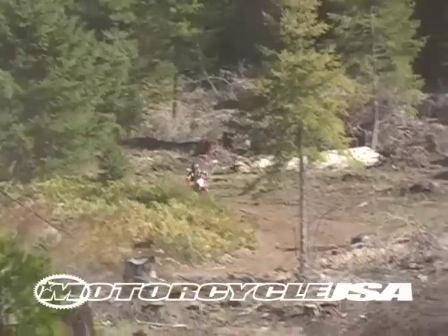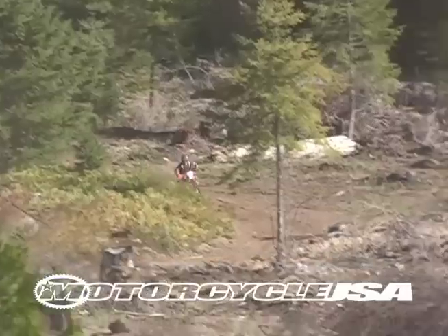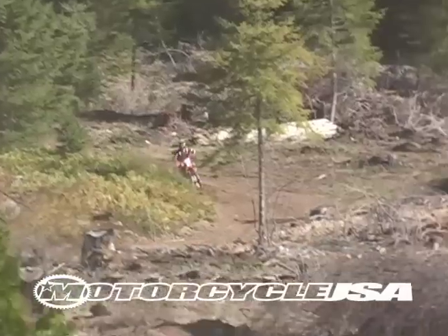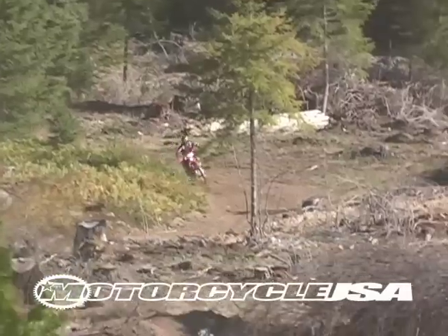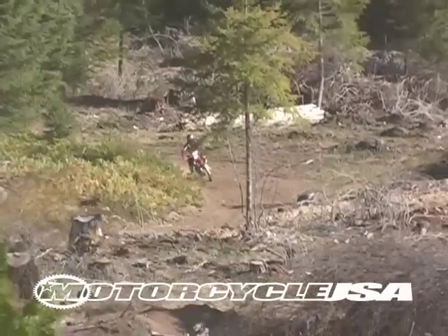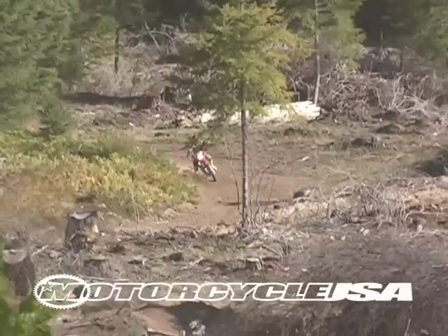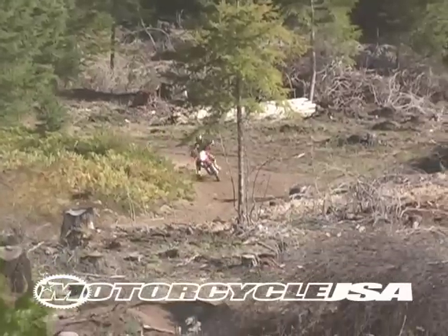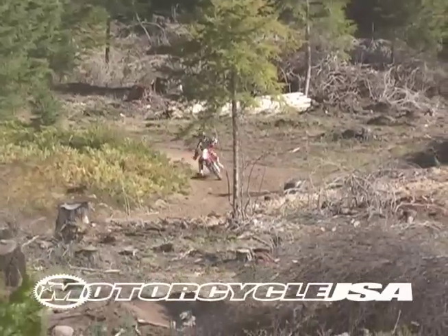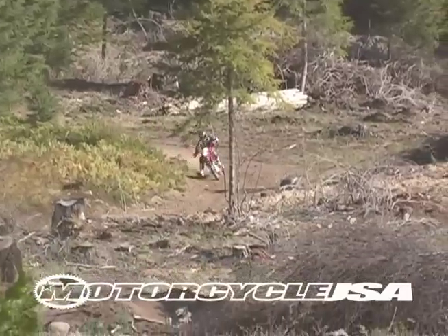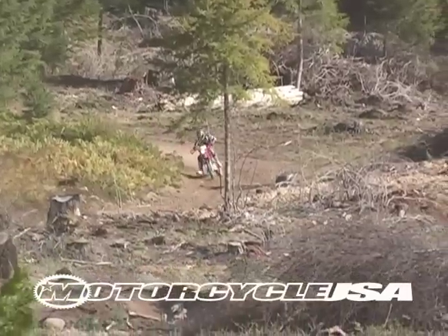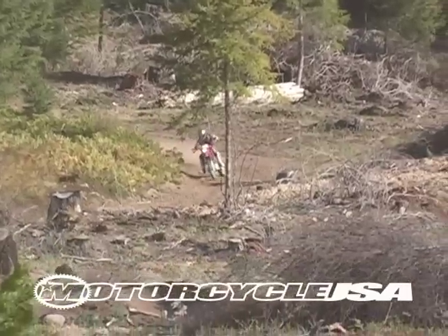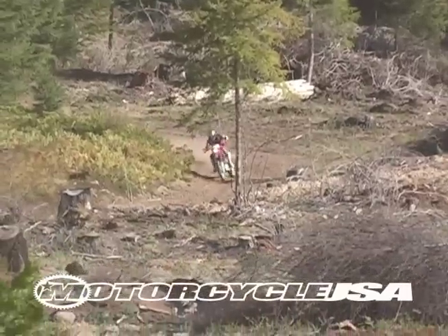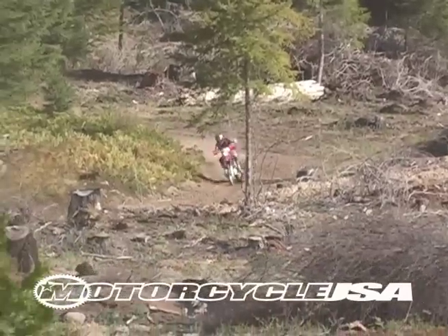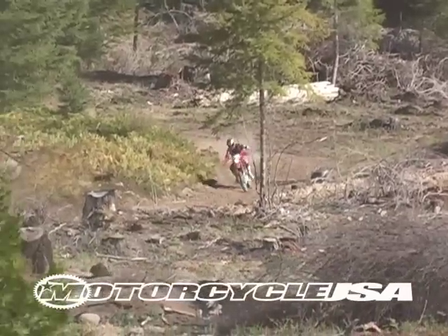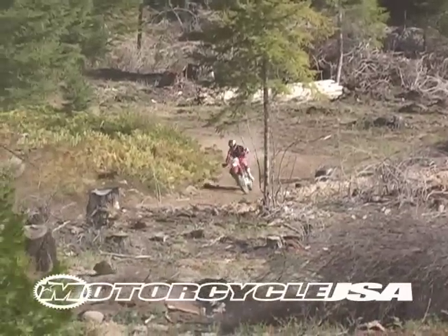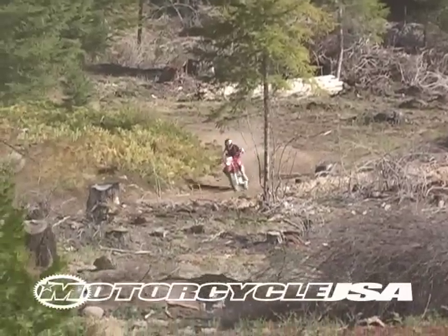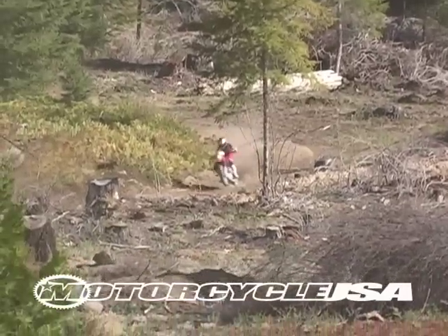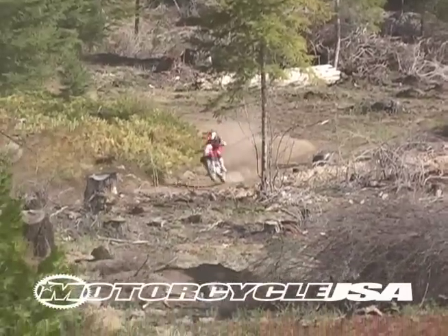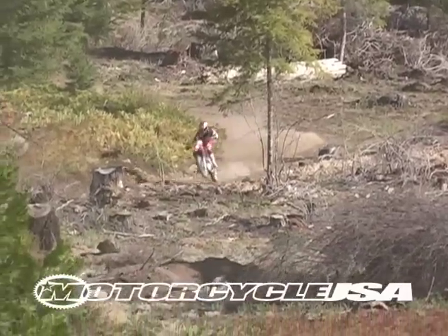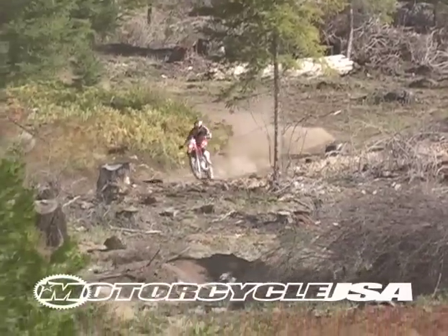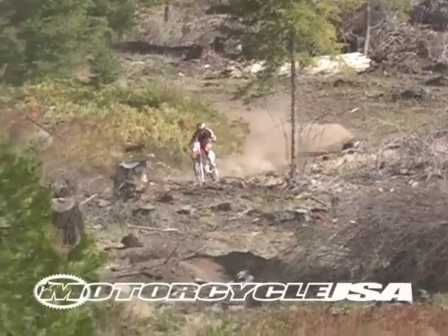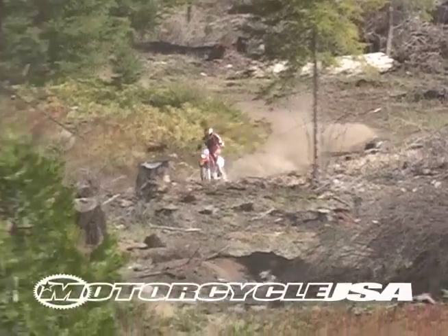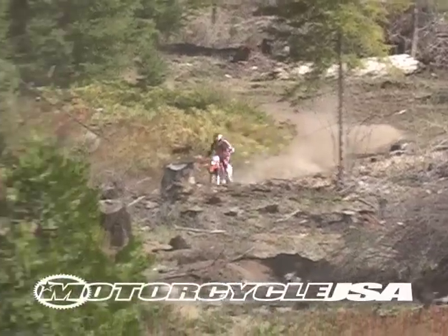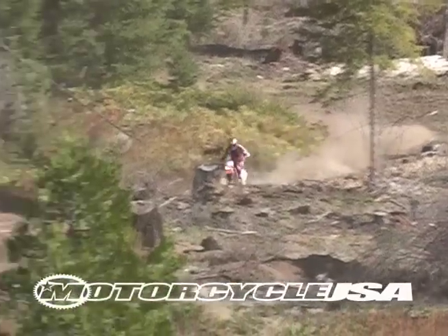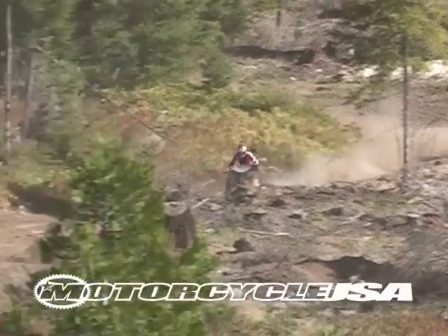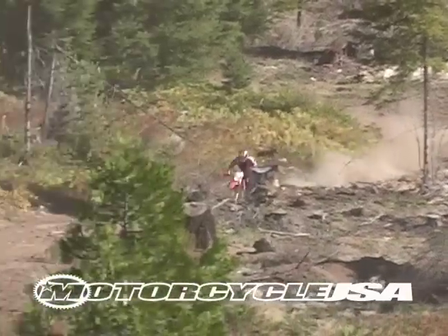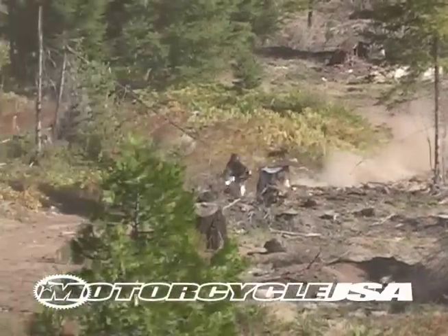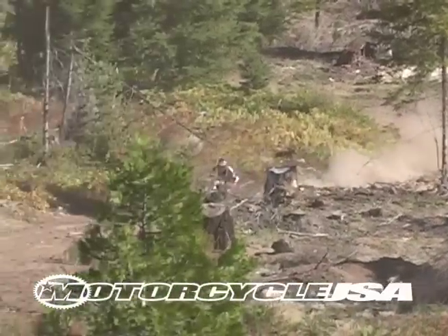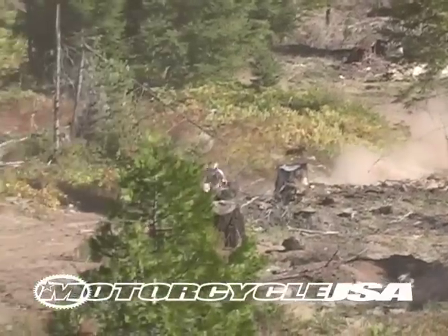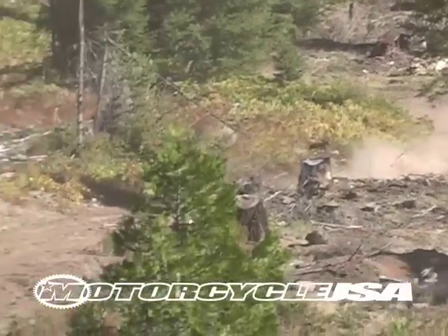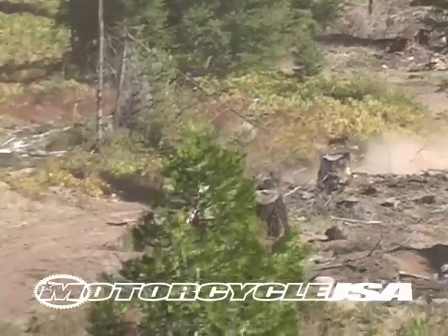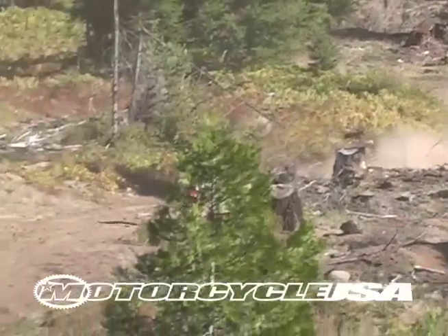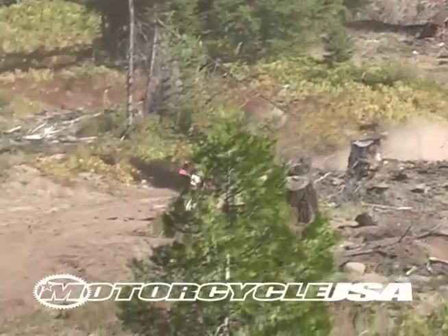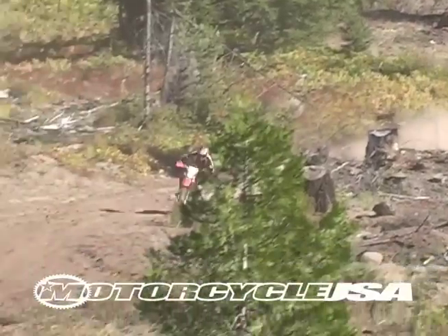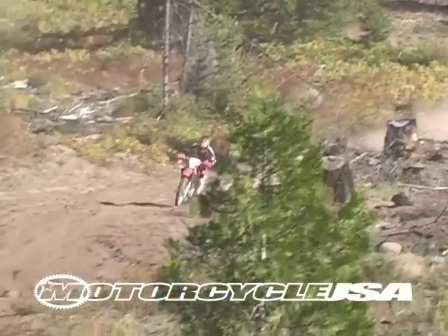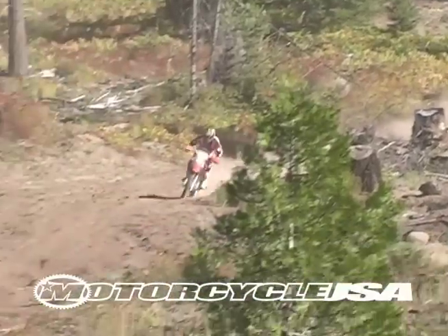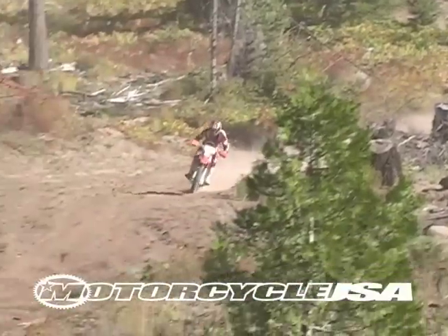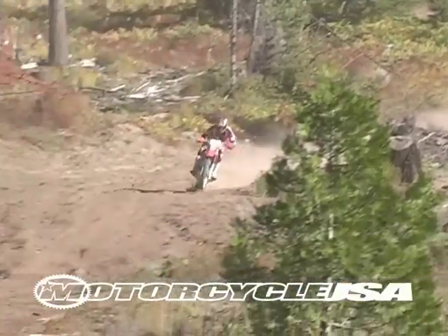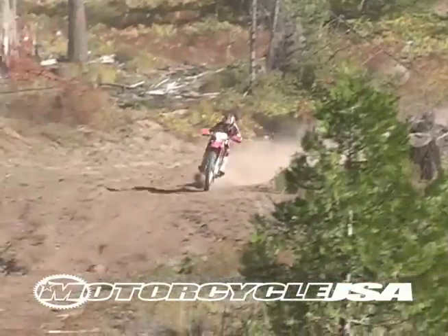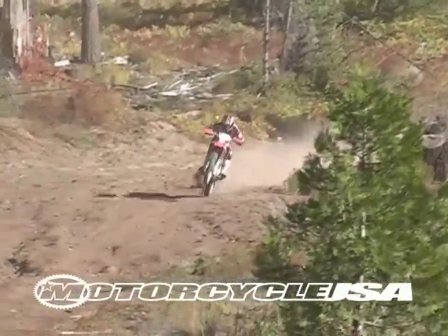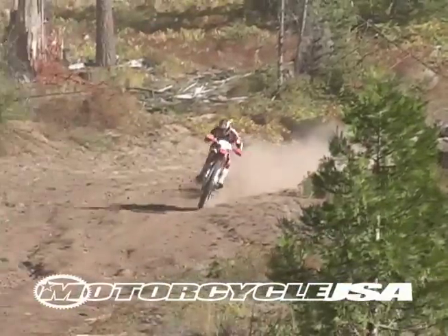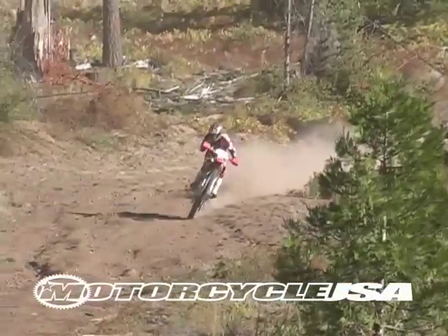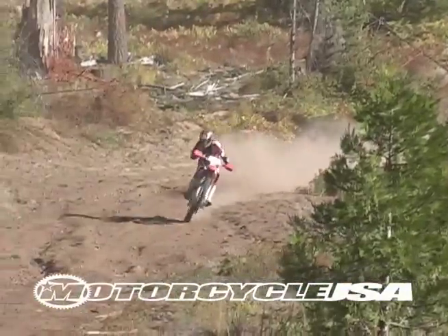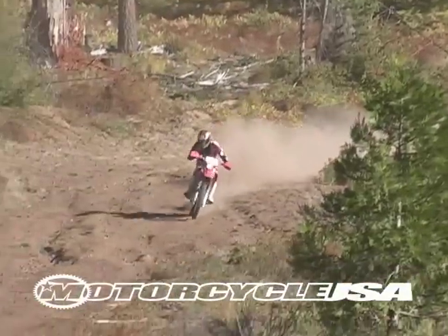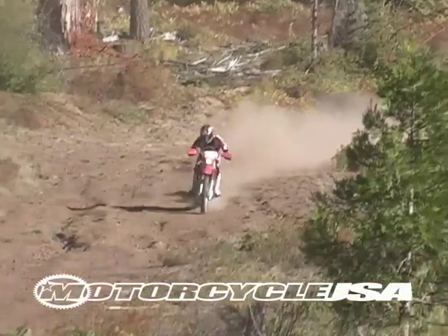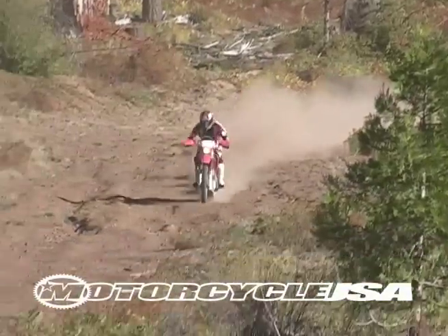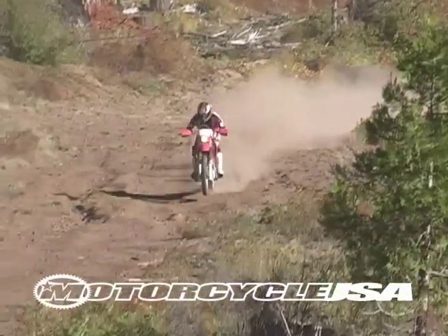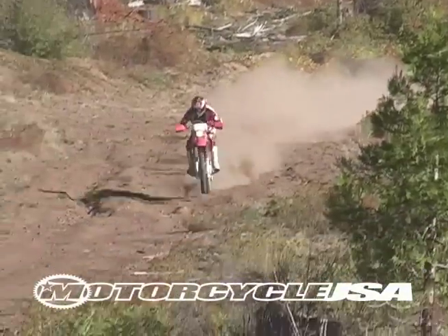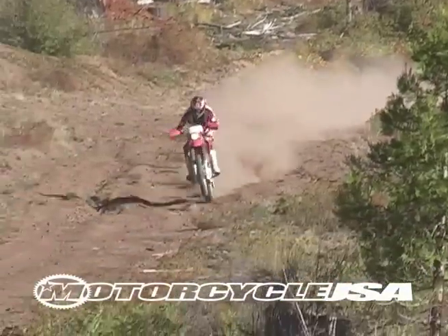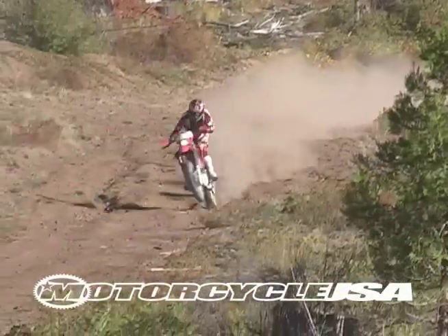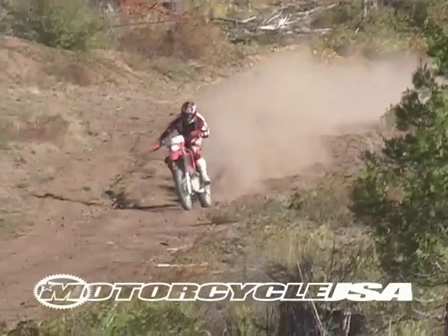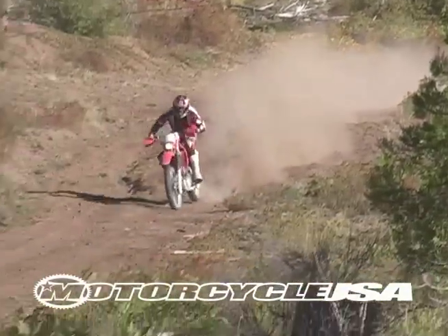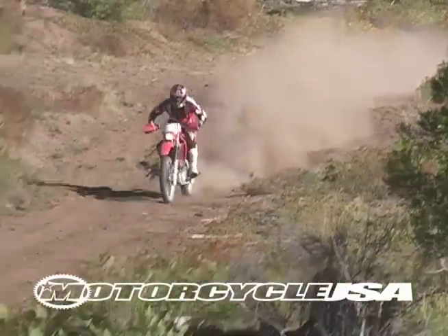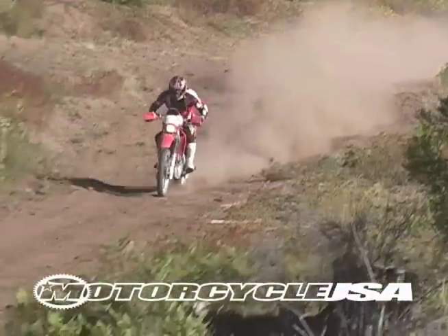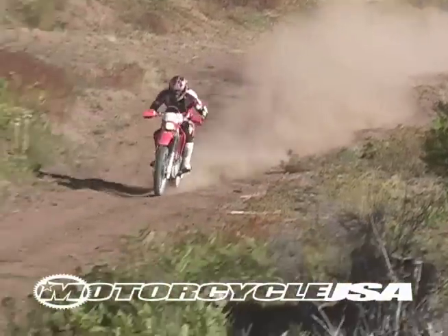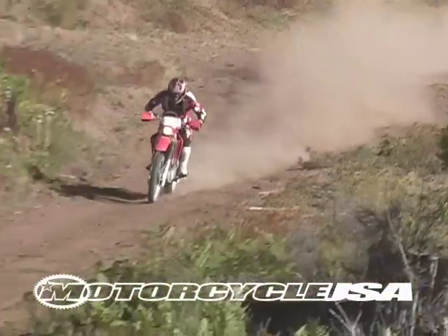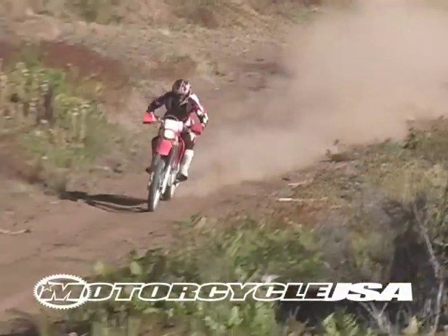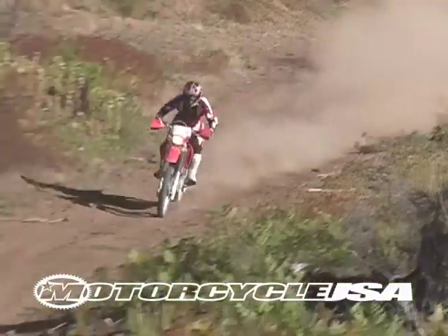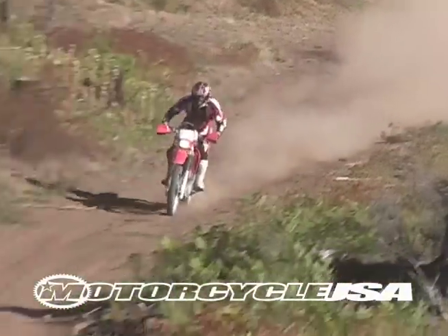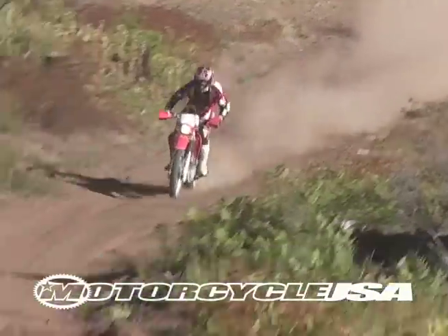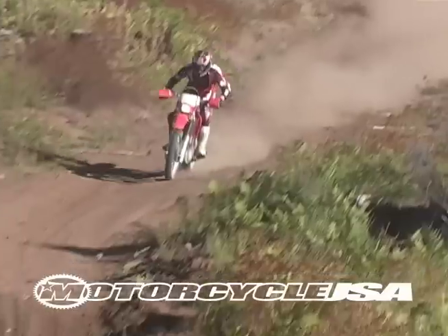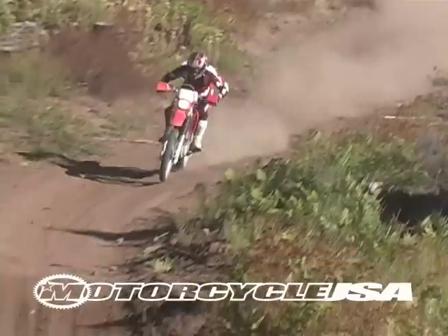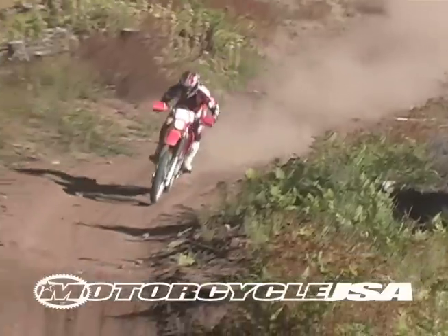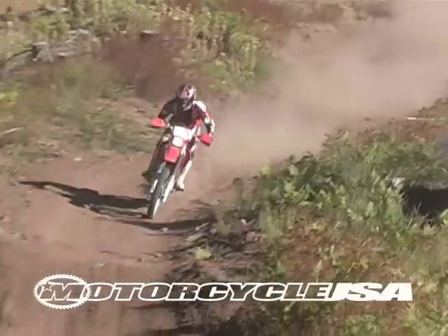Drift around a corner, whack the throttle, and the XR leaves its competitors in the dust. This type of riding is what the XR is all about.